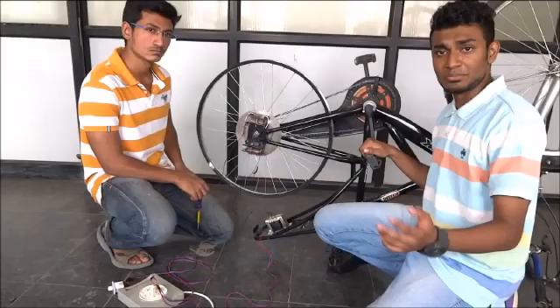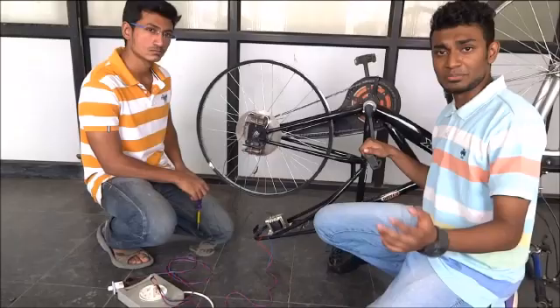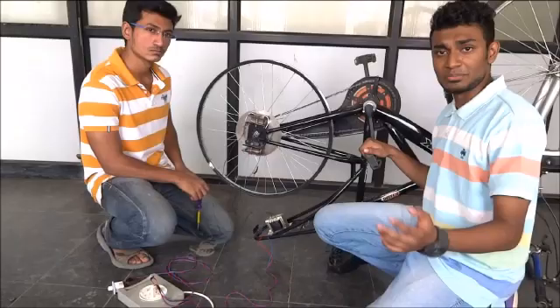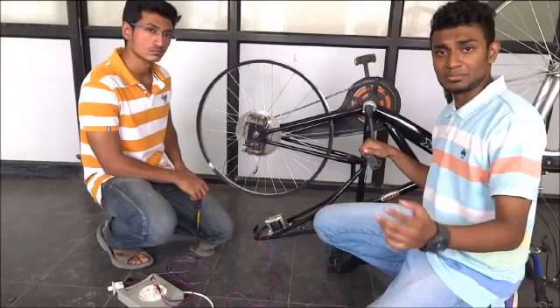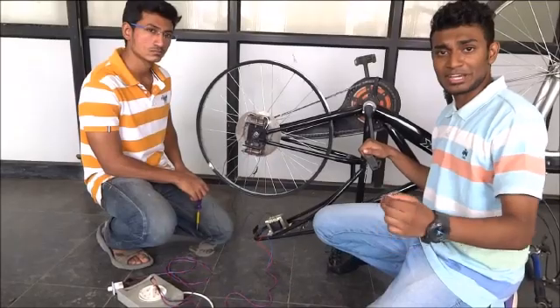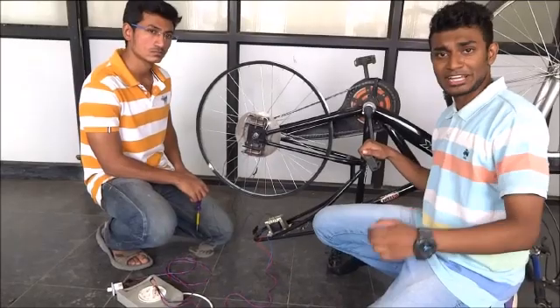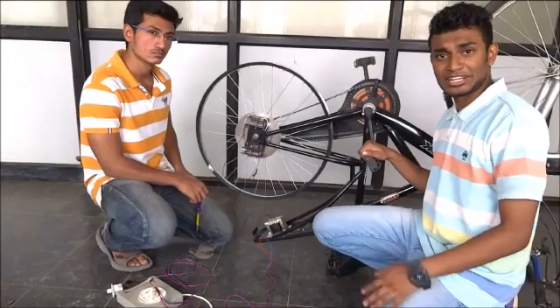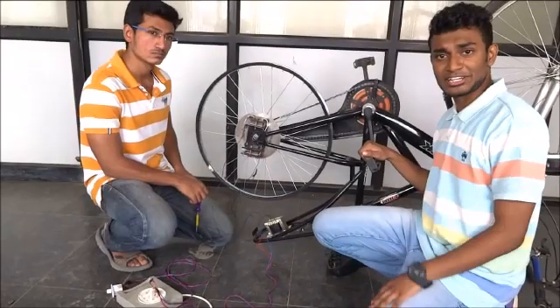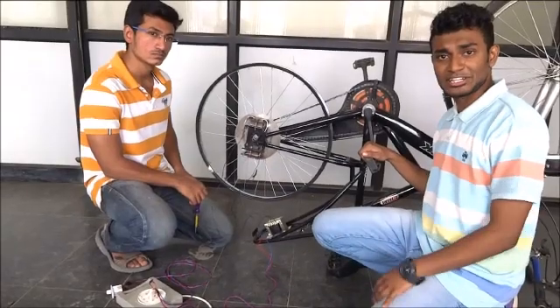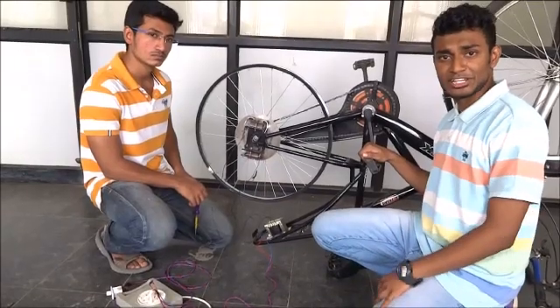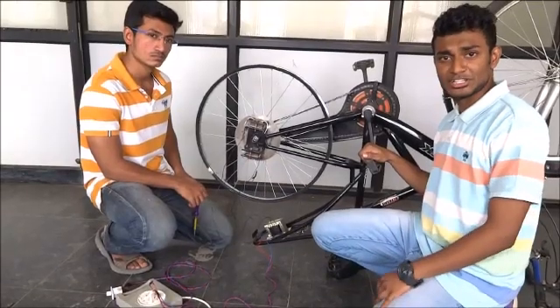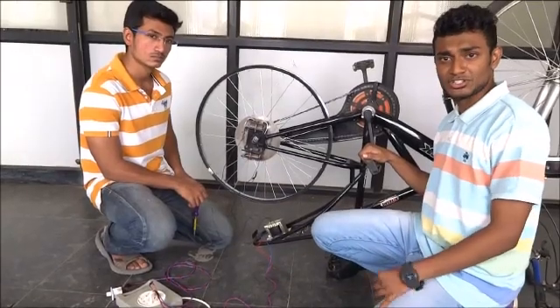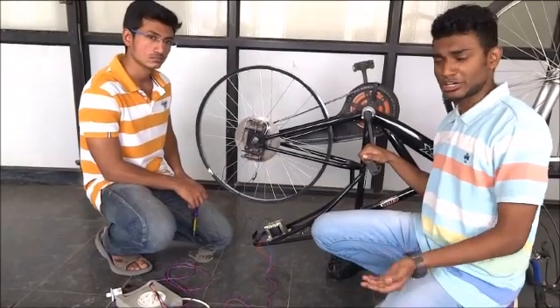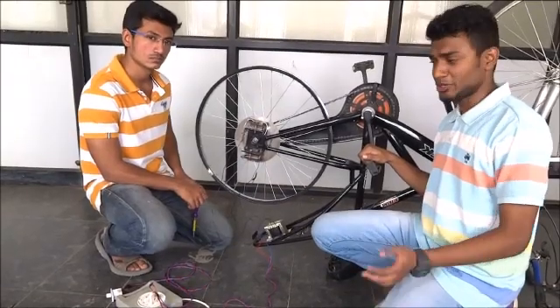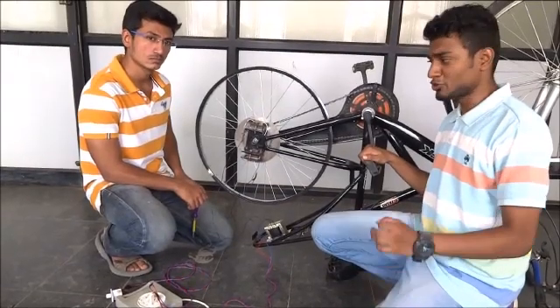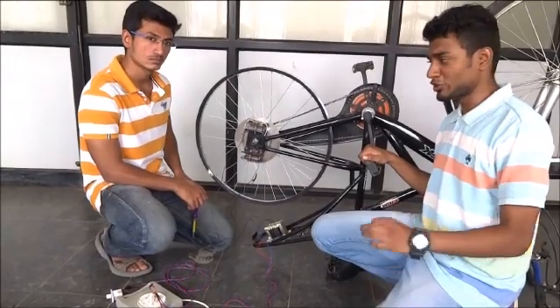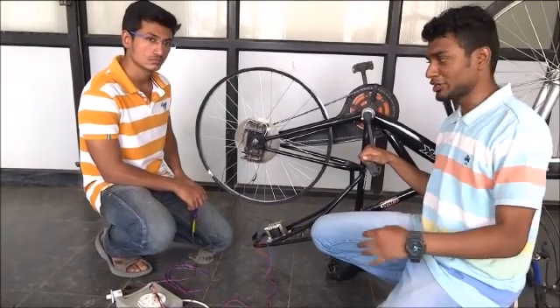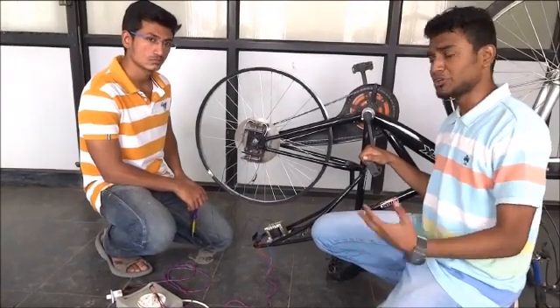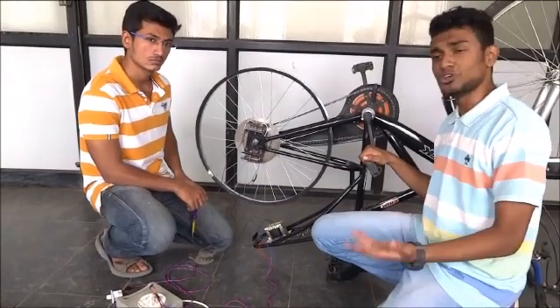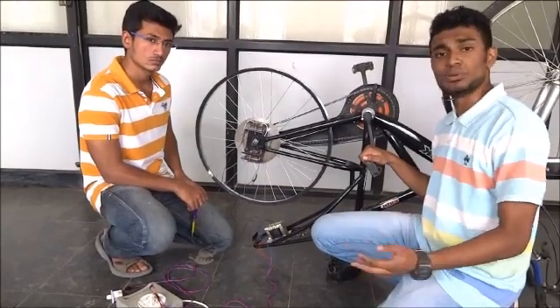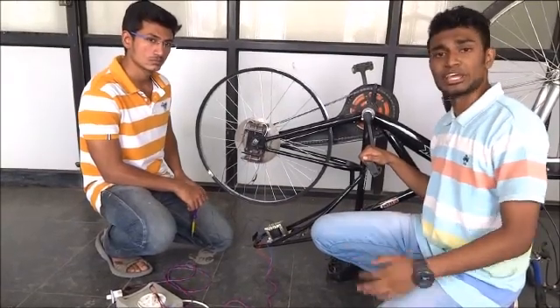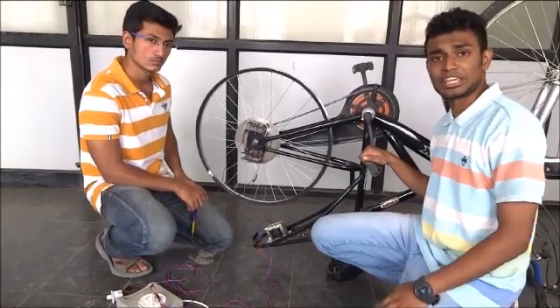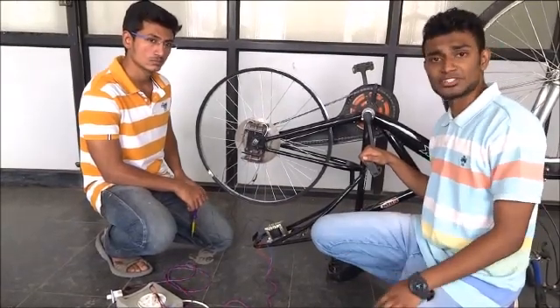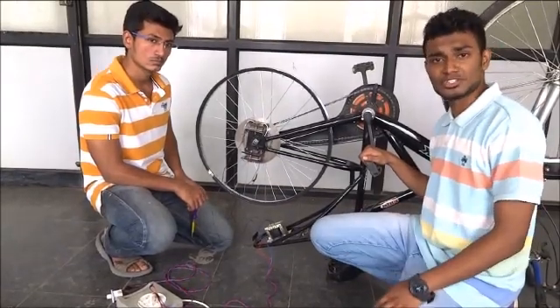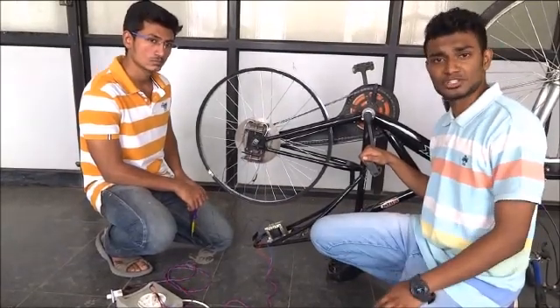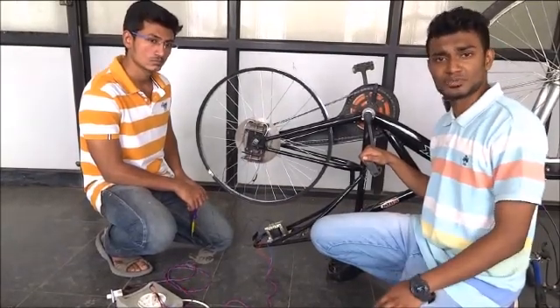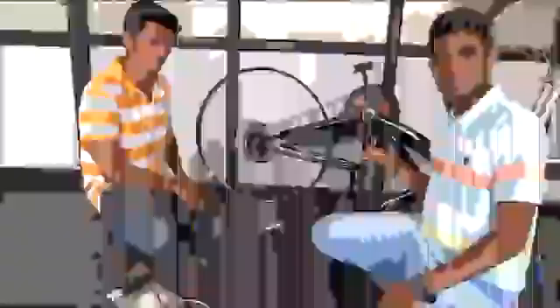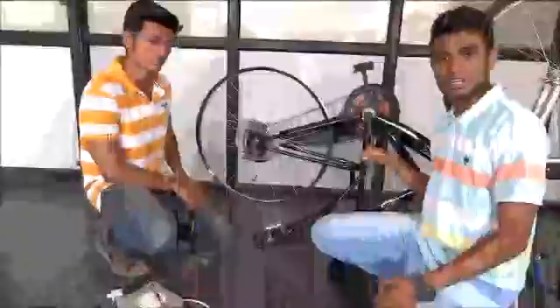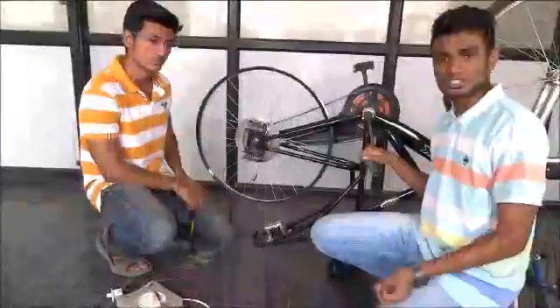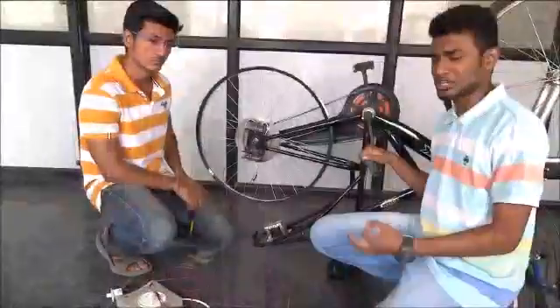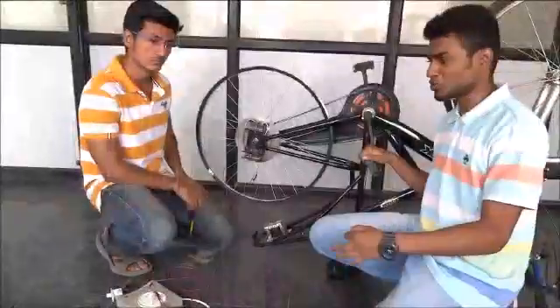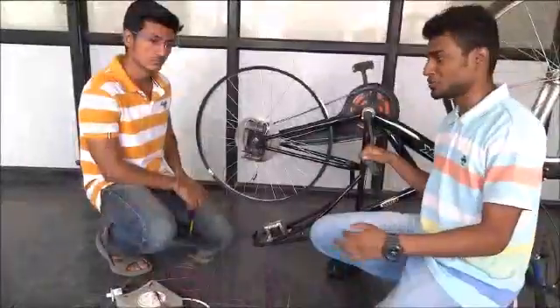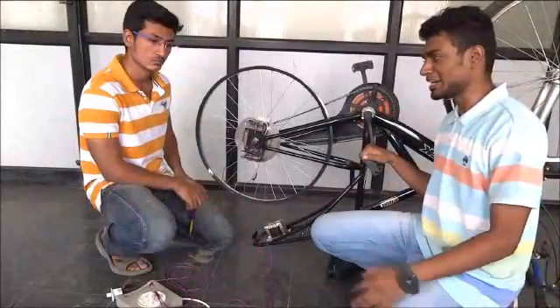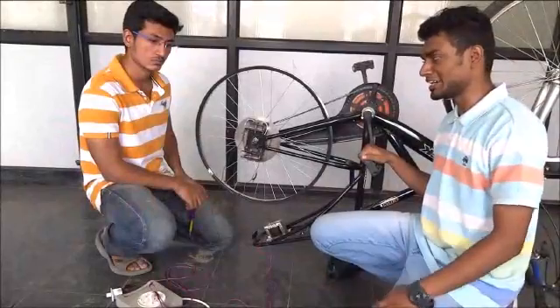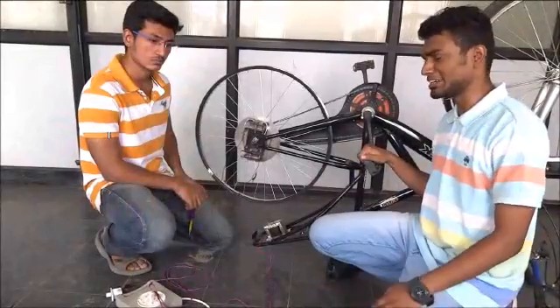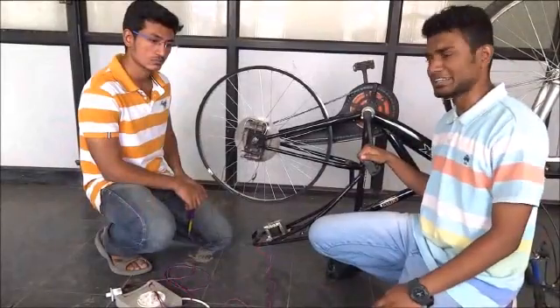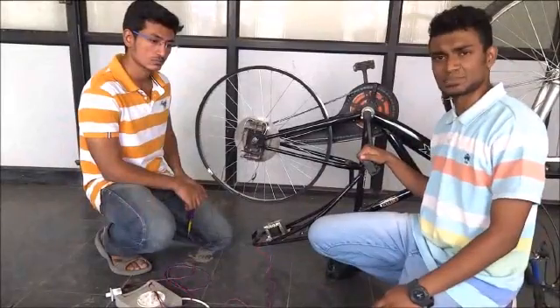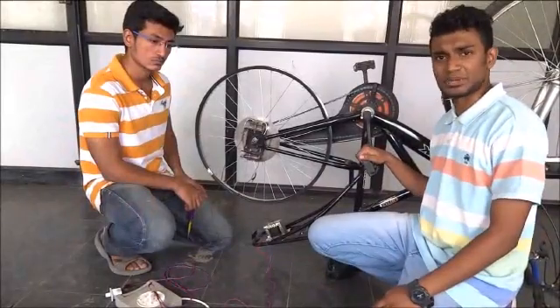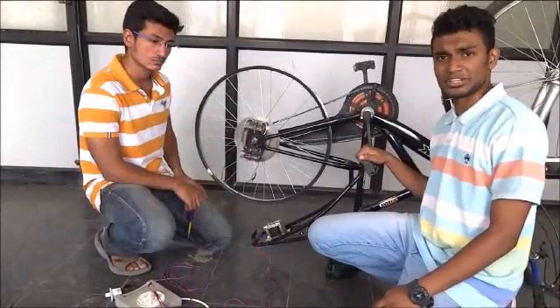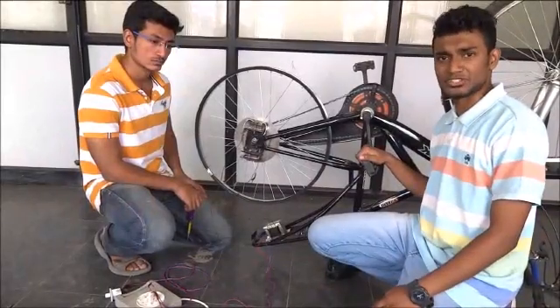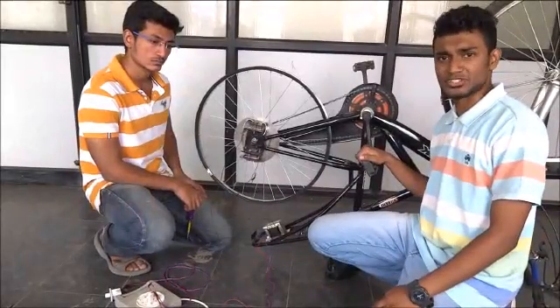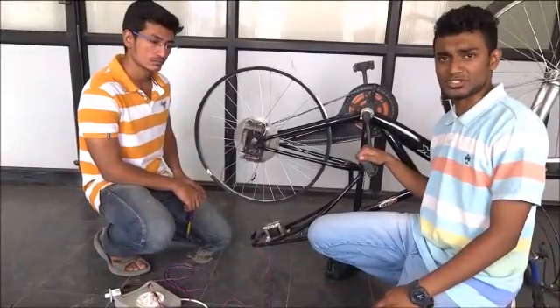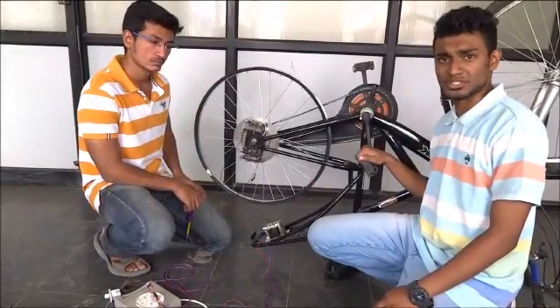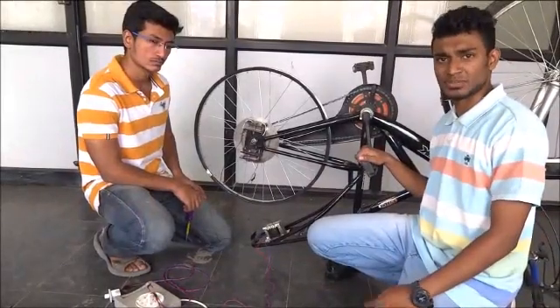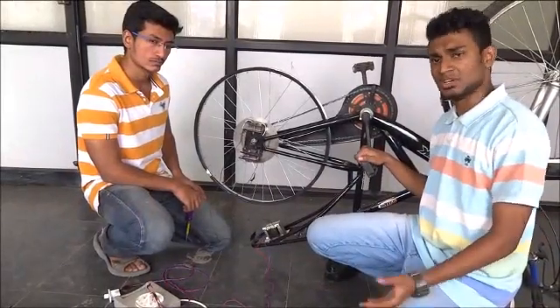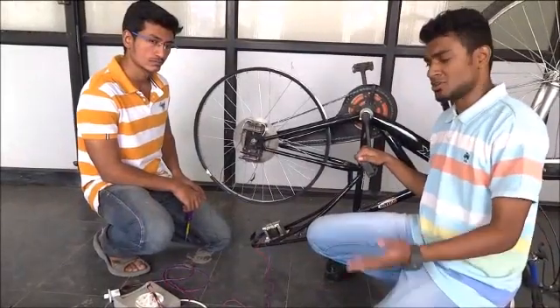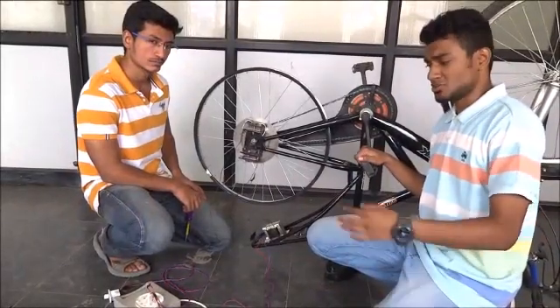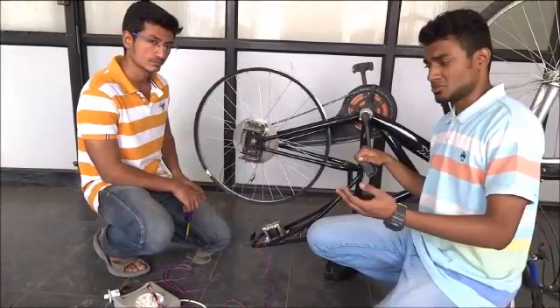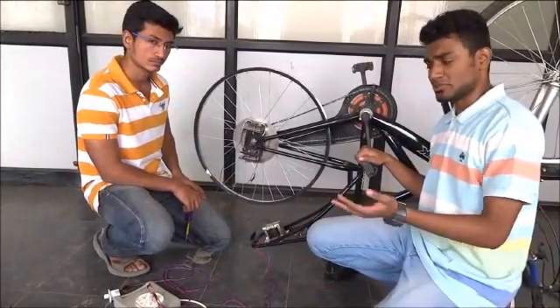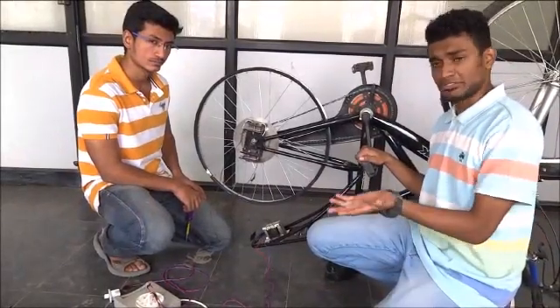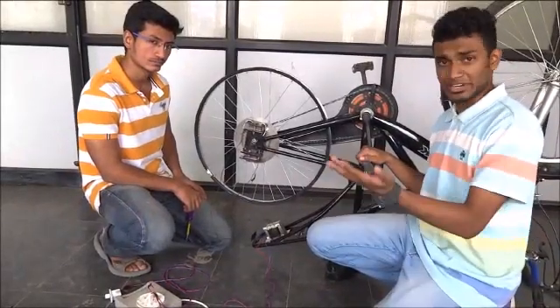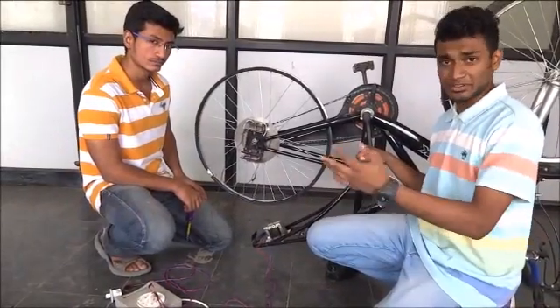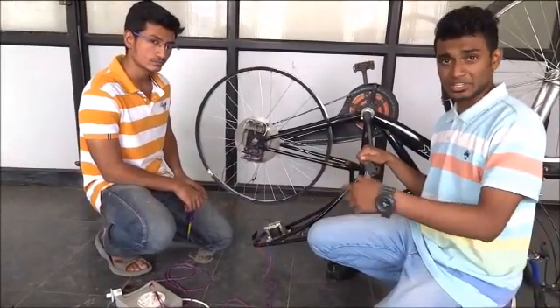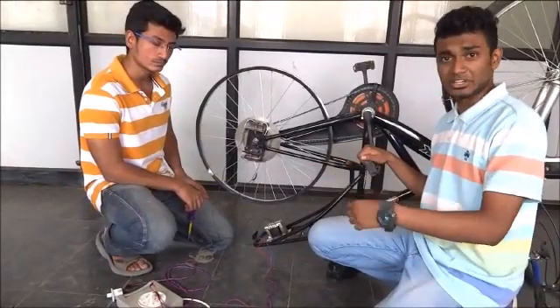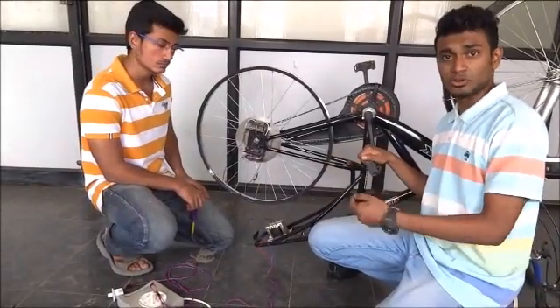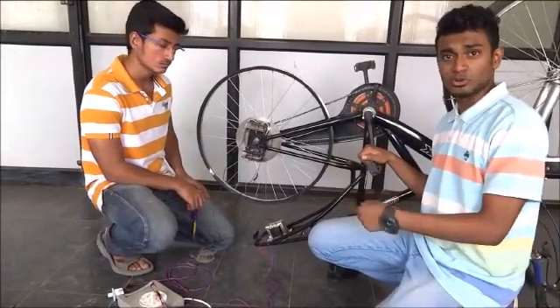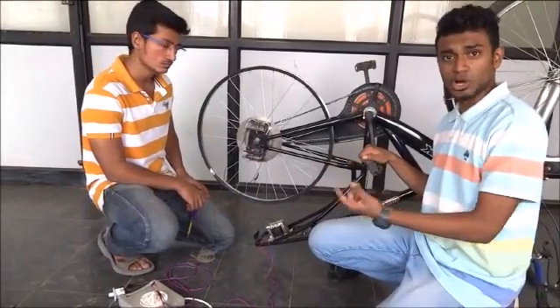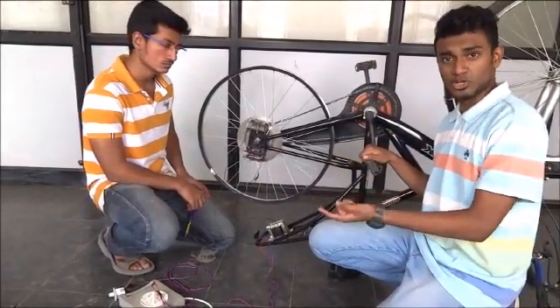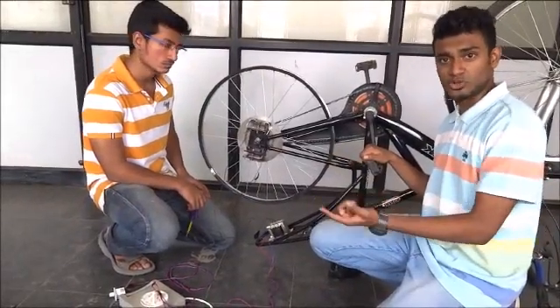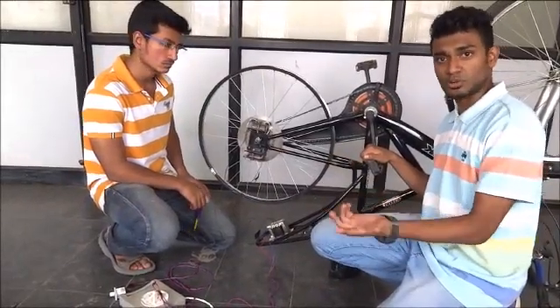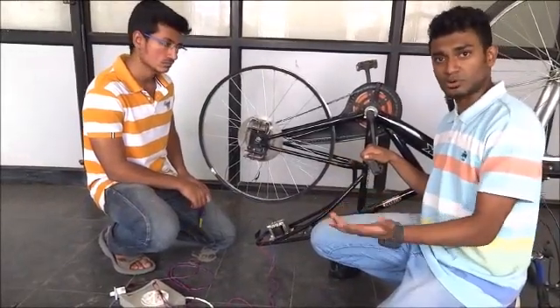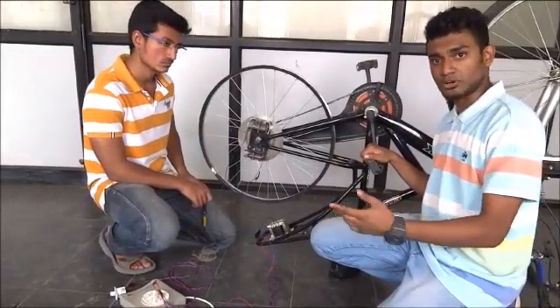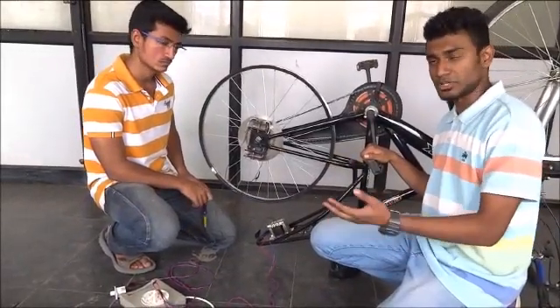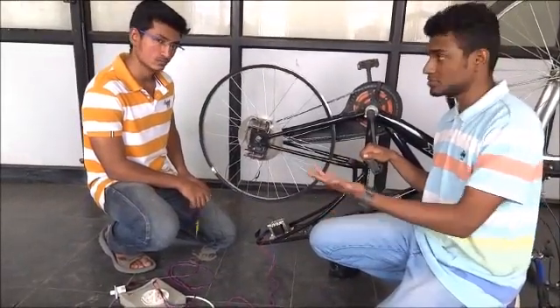The mechanical team is trying to create a new braking system called an Electromagnetic Disk Braking System. My friend will give you a walkthrough about it.